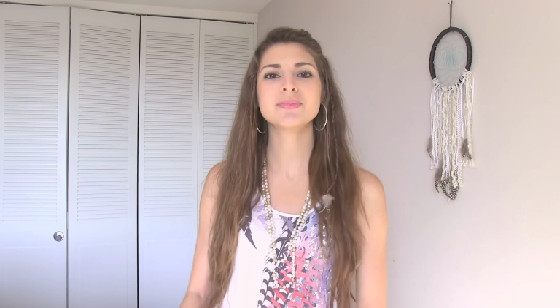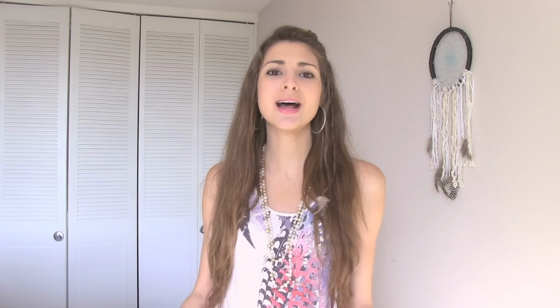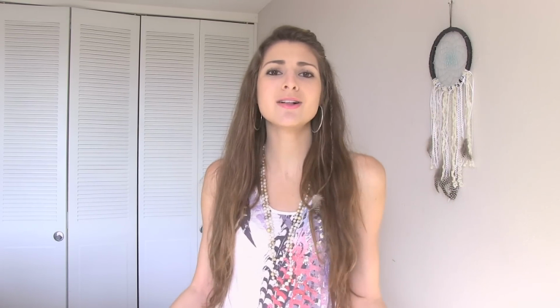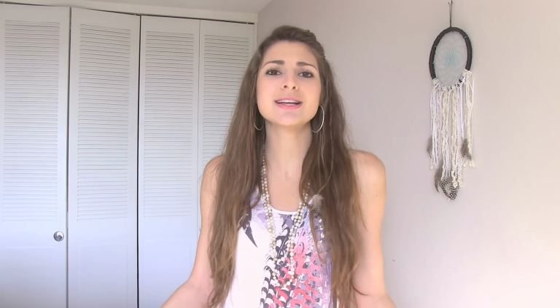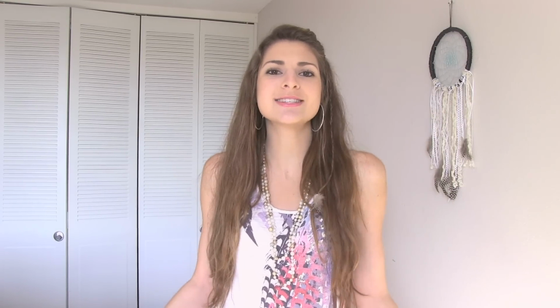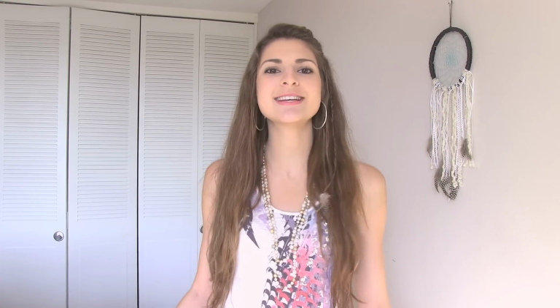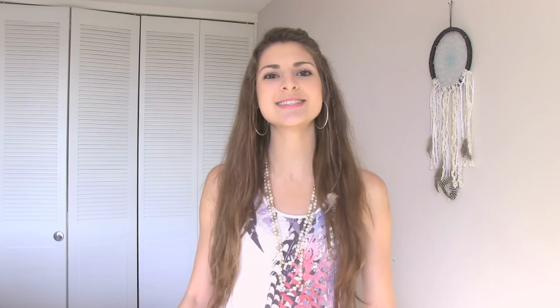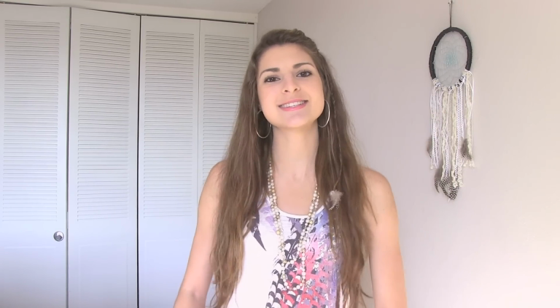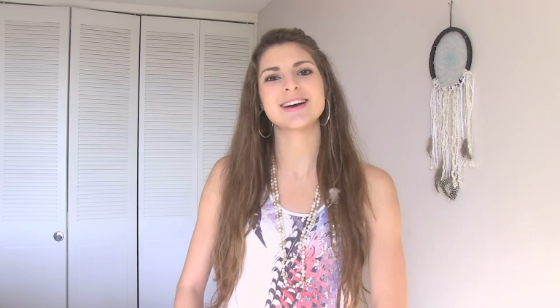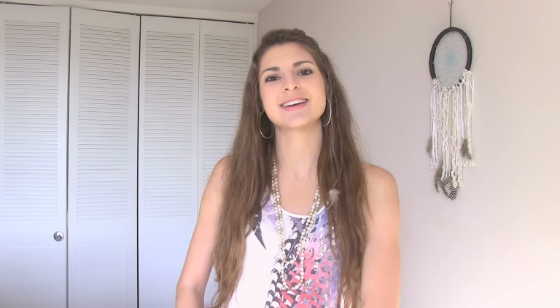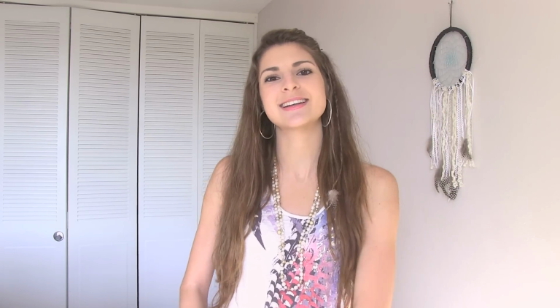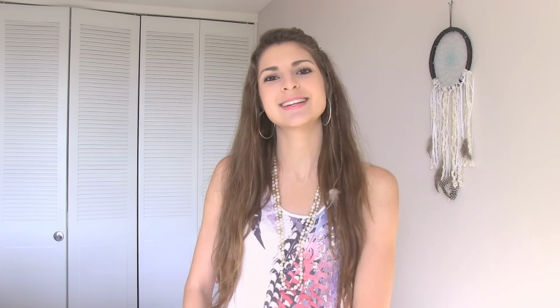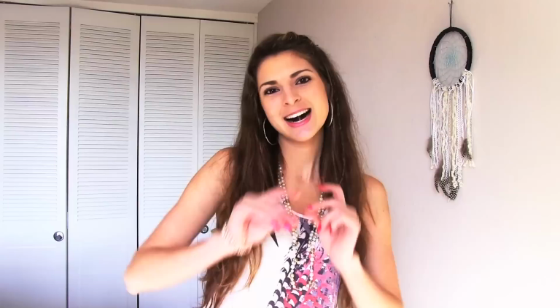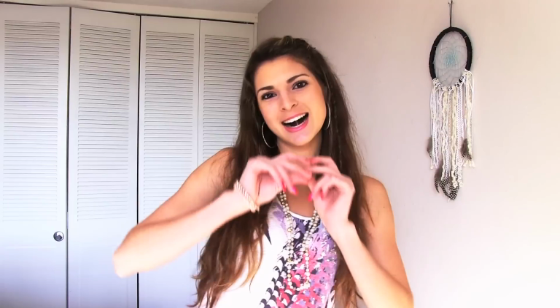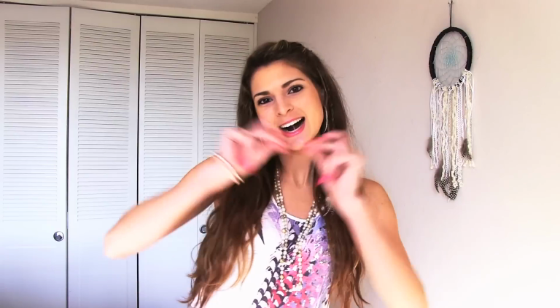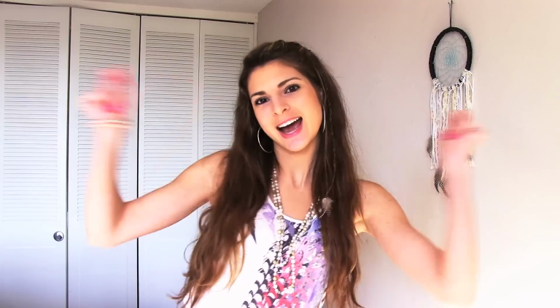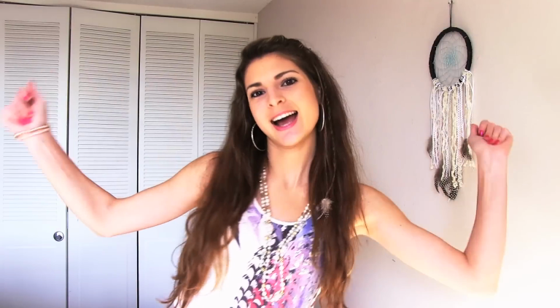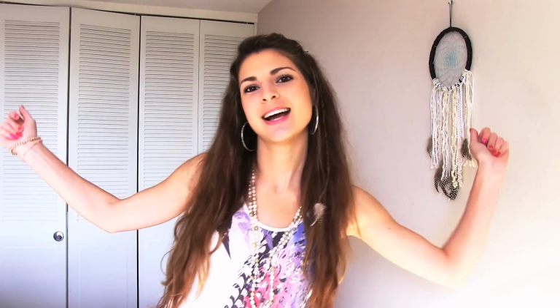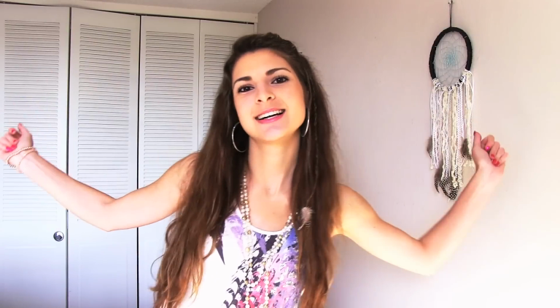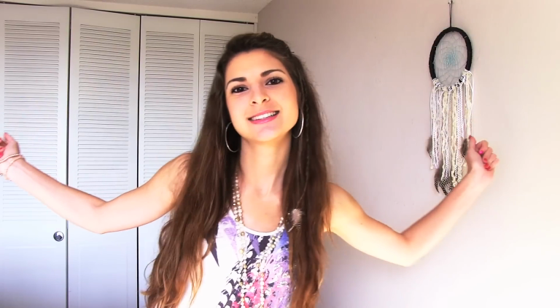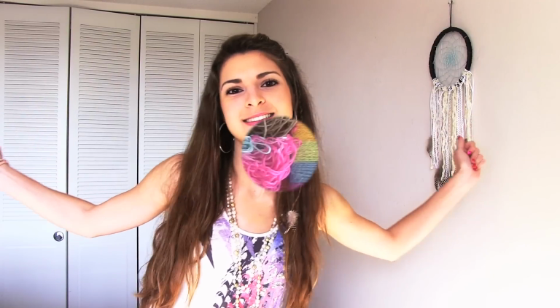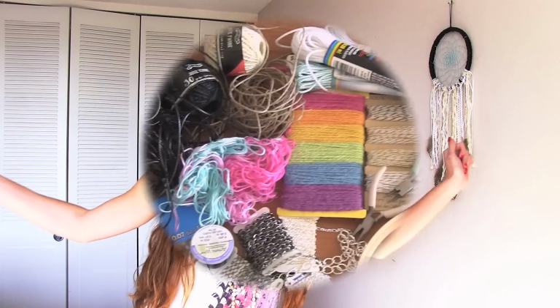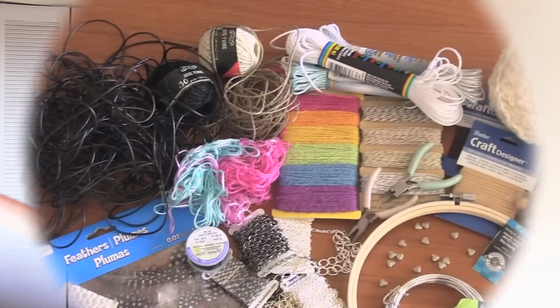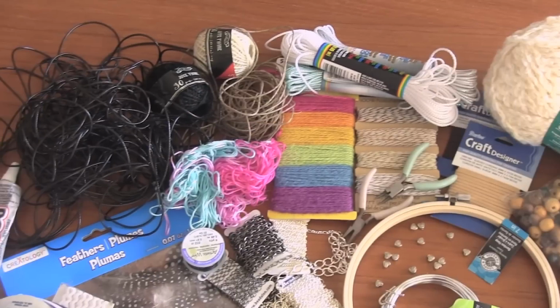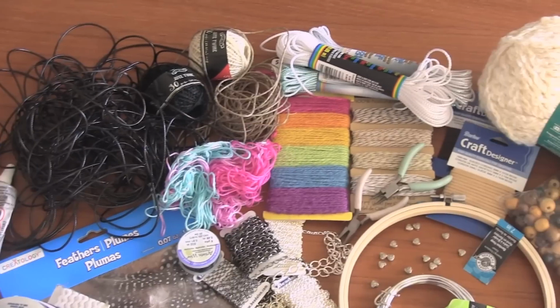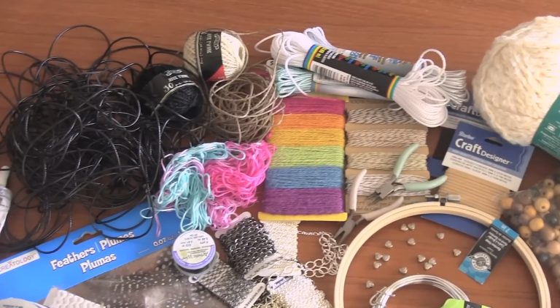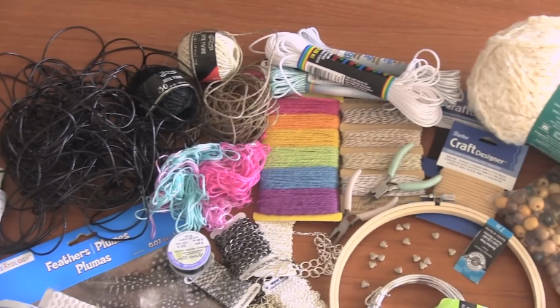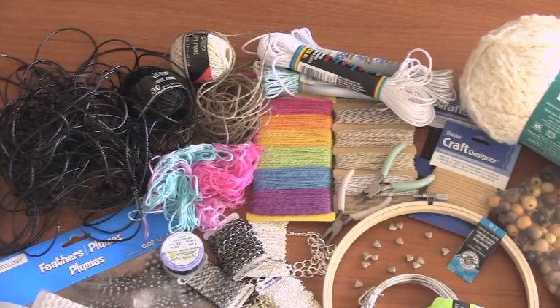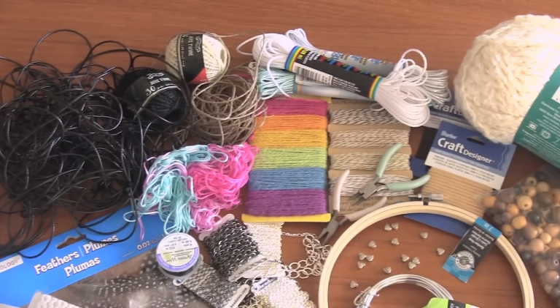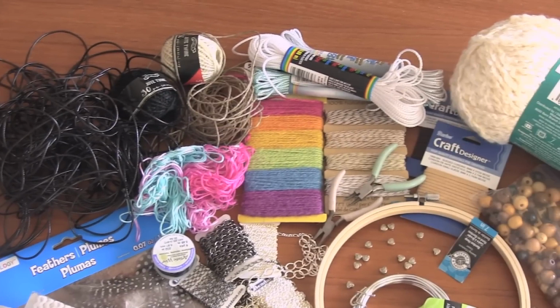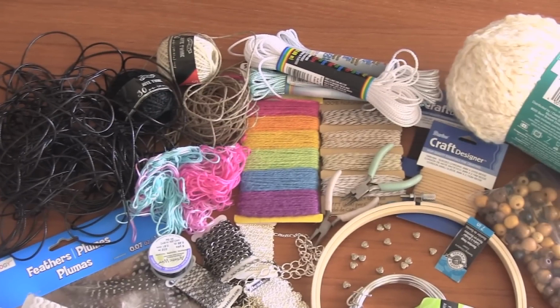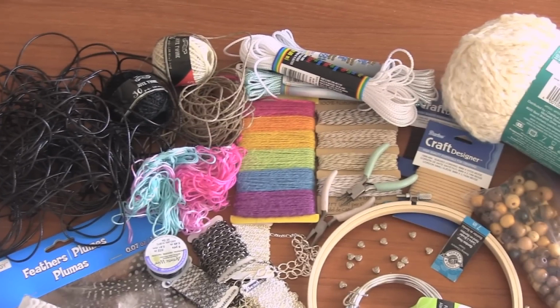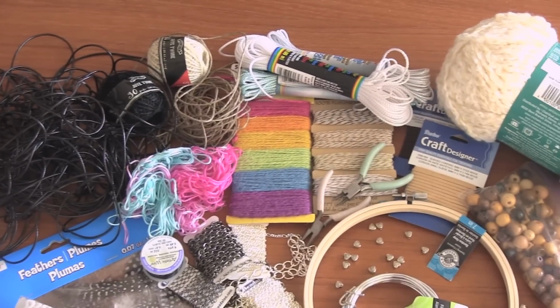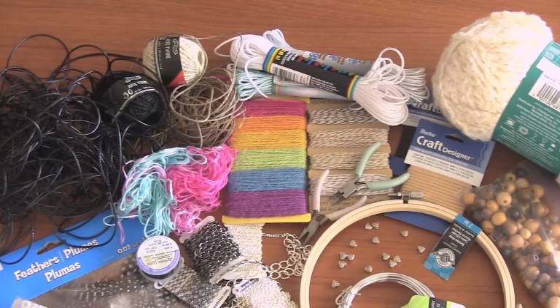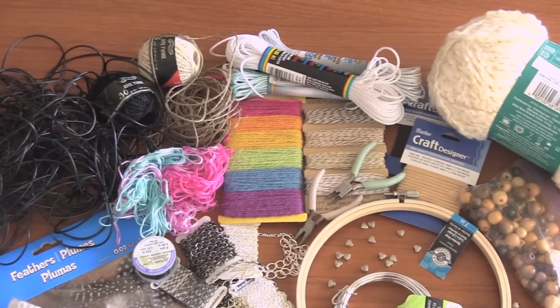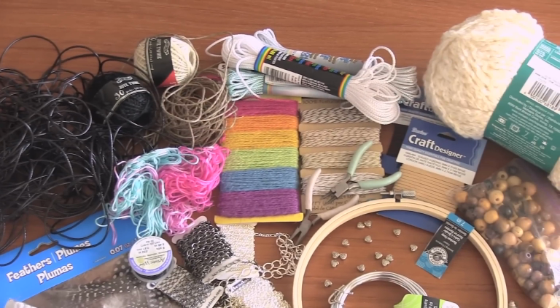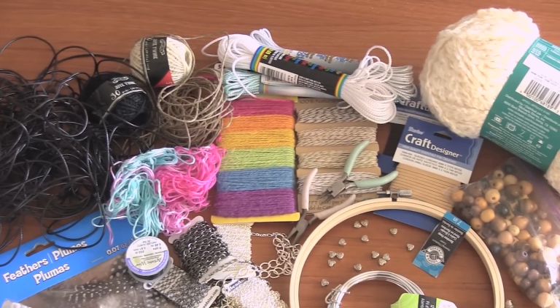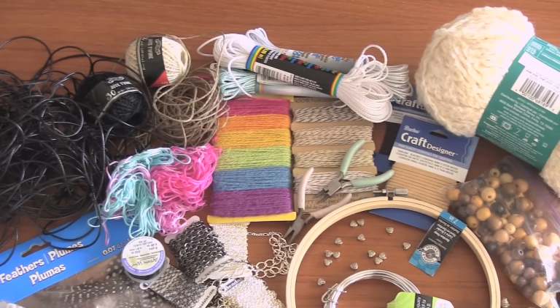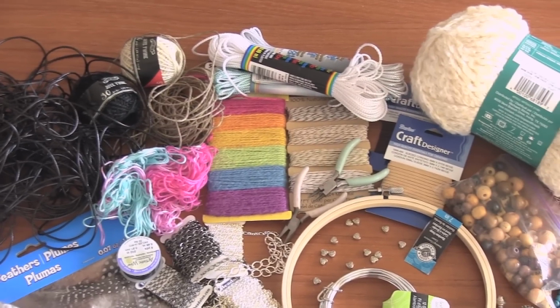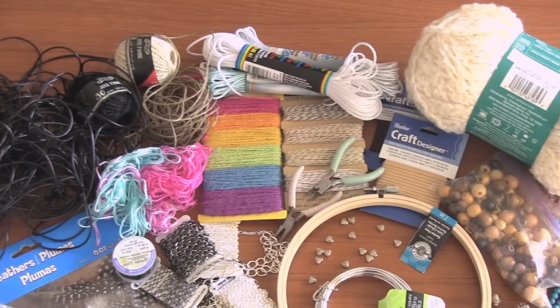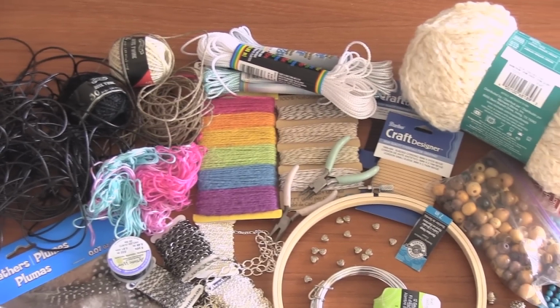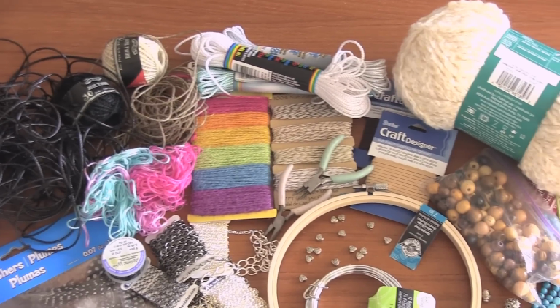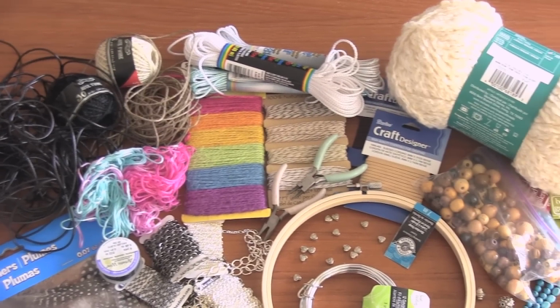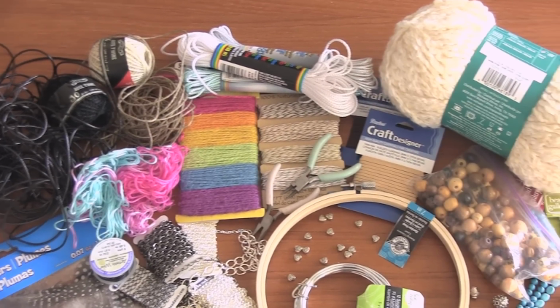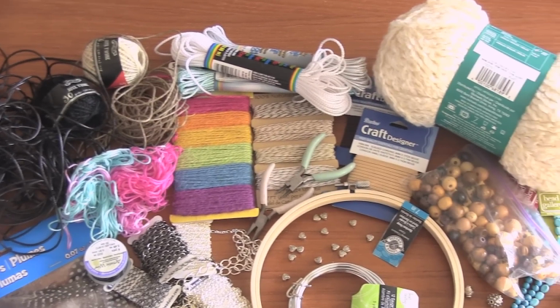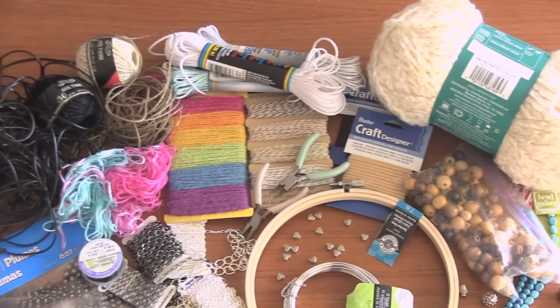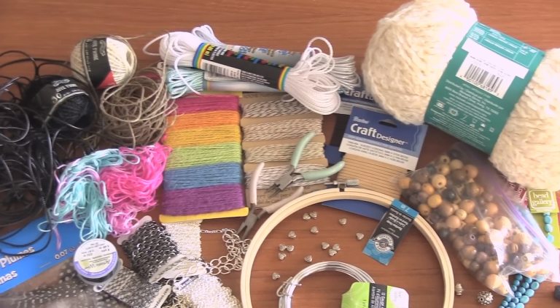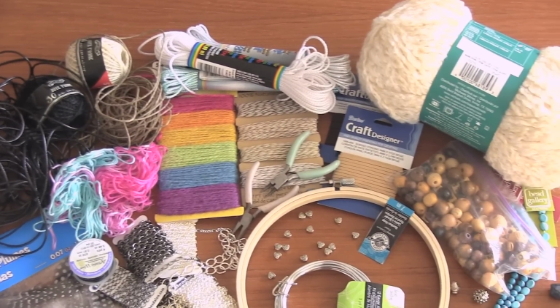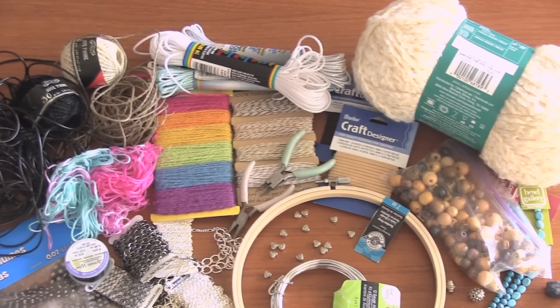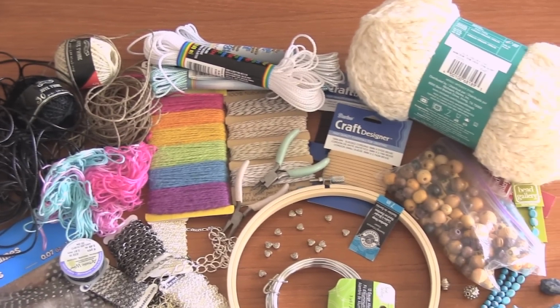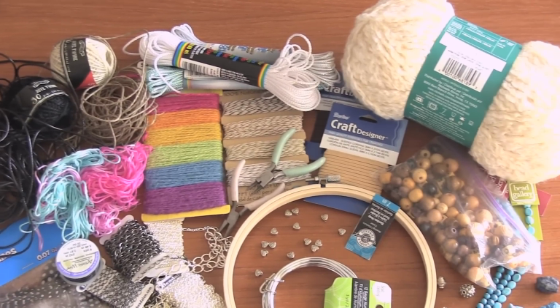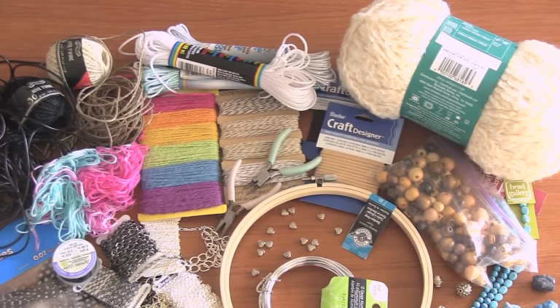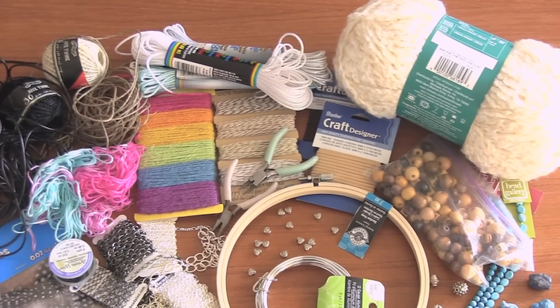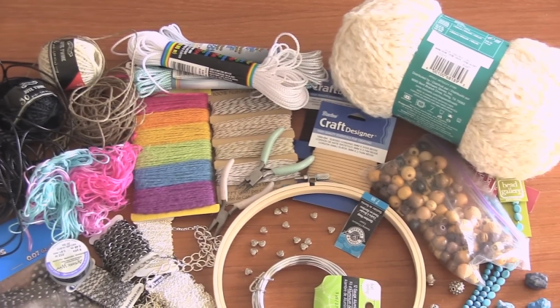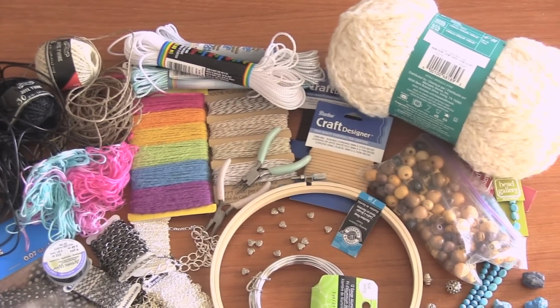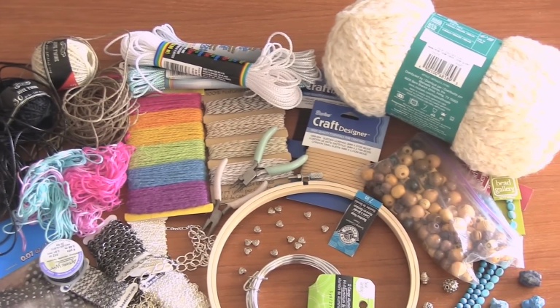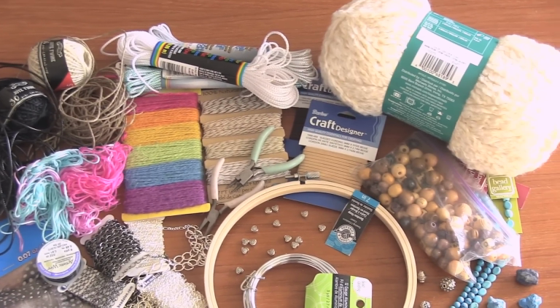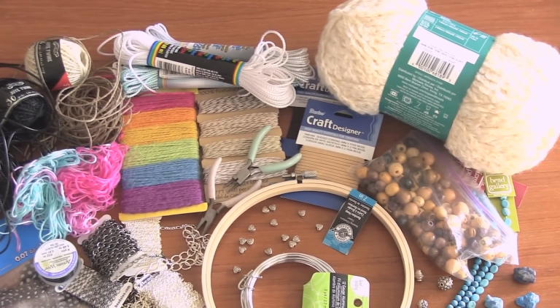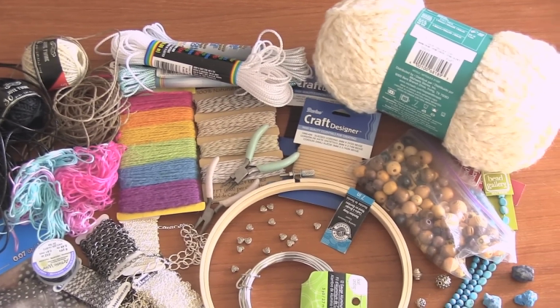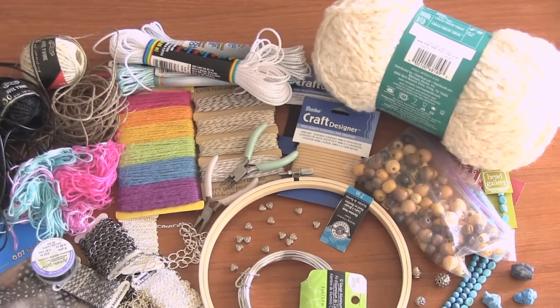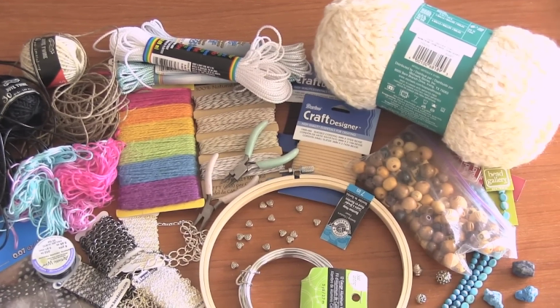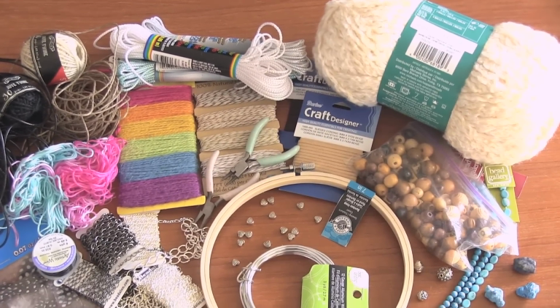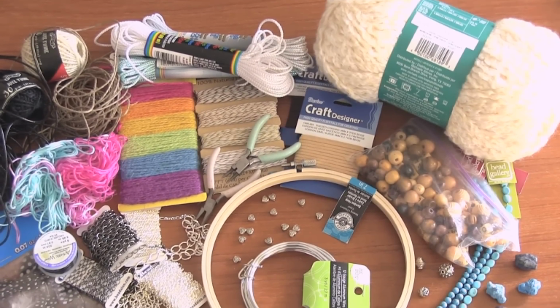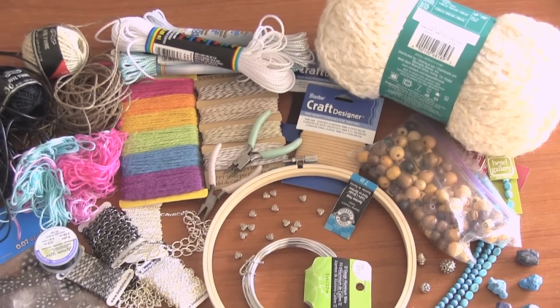Now, let's get started! For your dream catcher, you can use pretty much any type of string or leather cord.